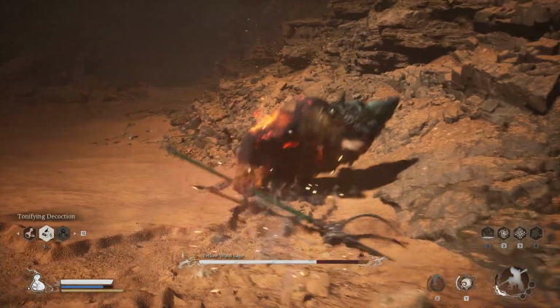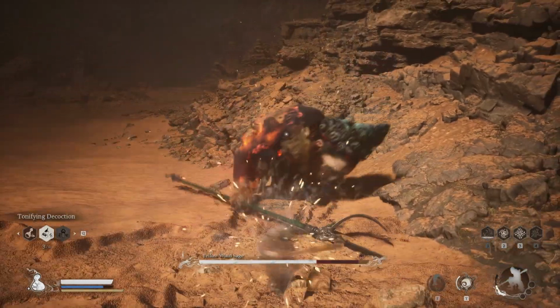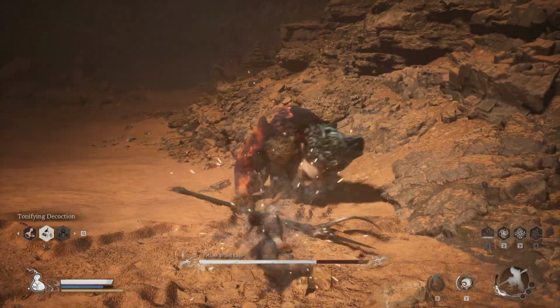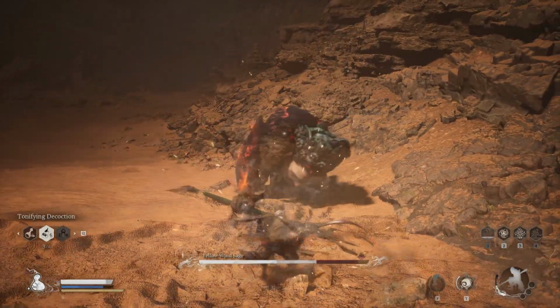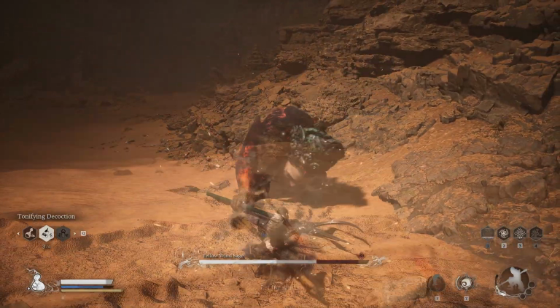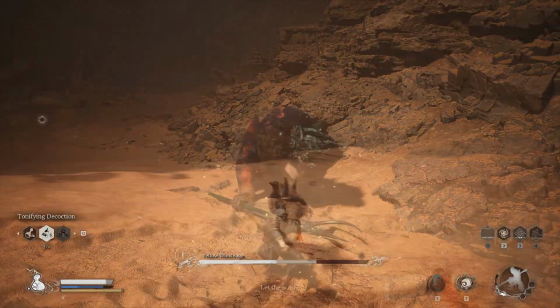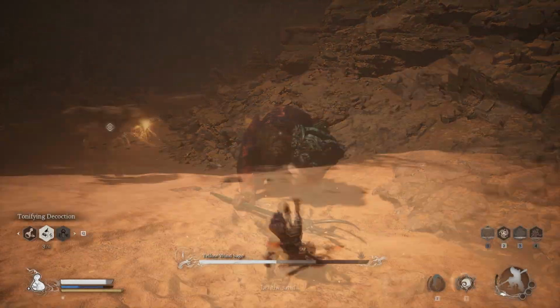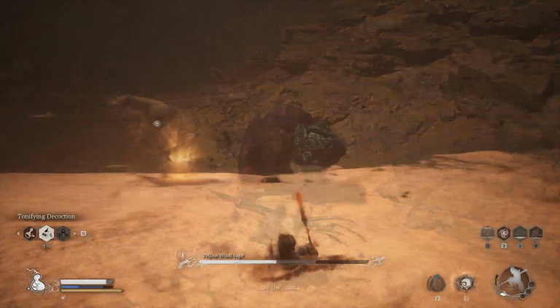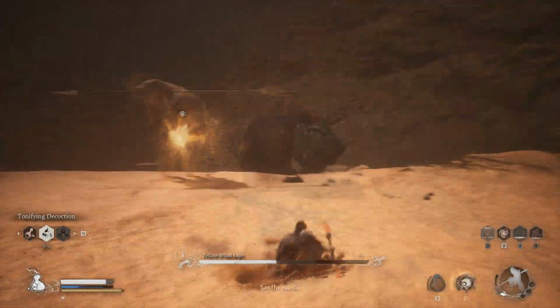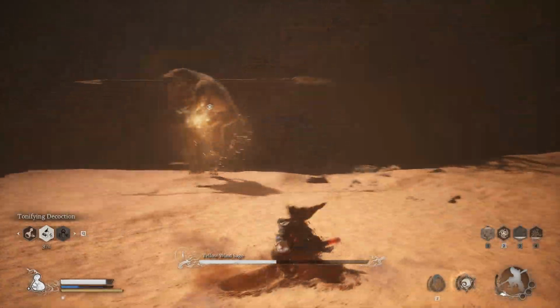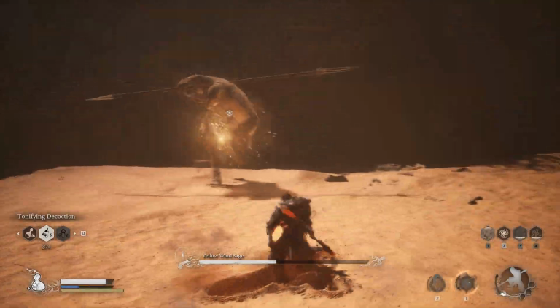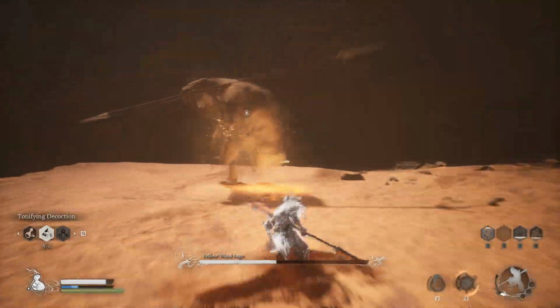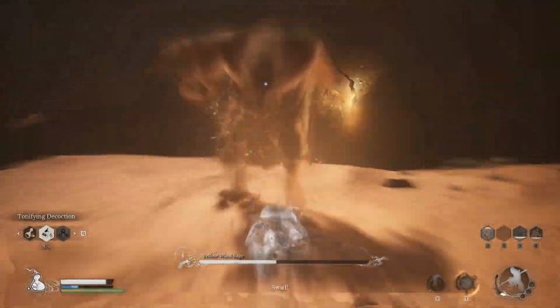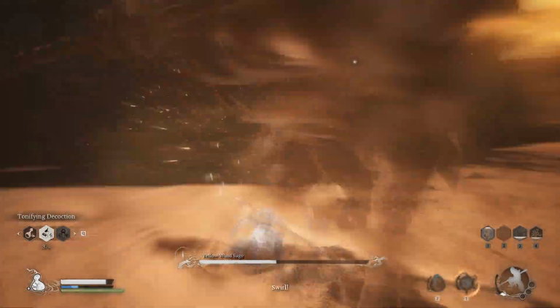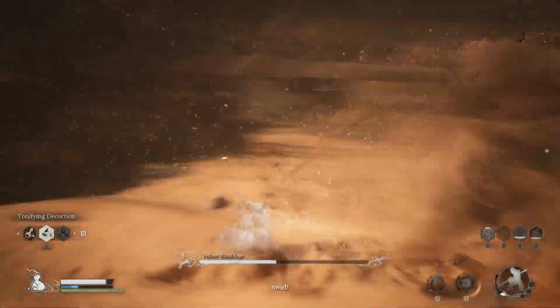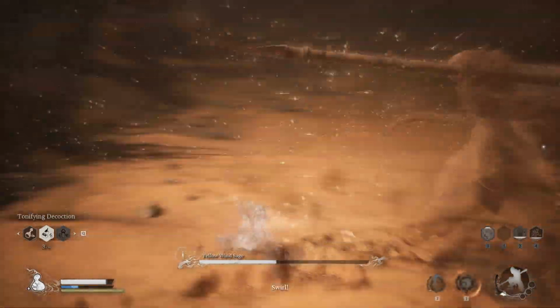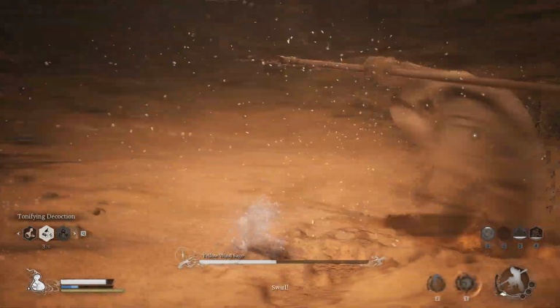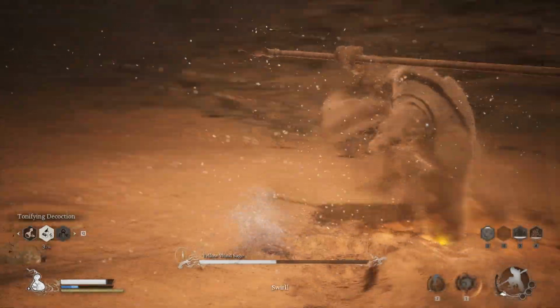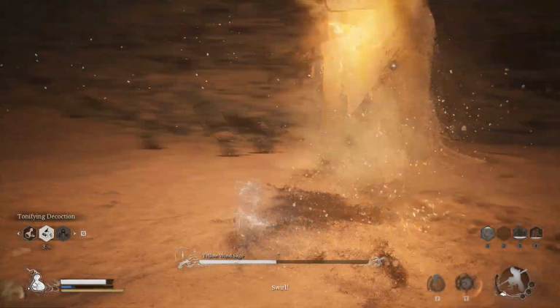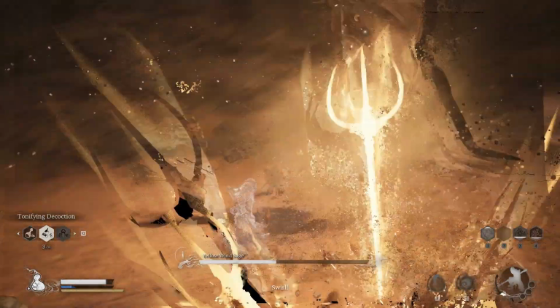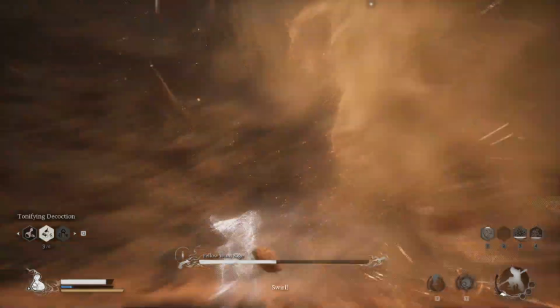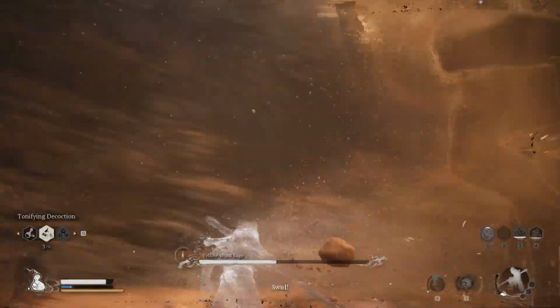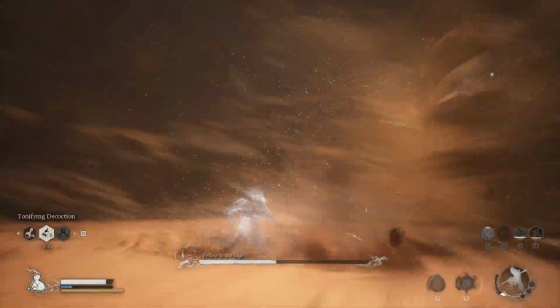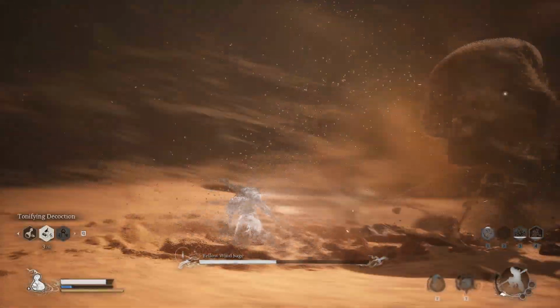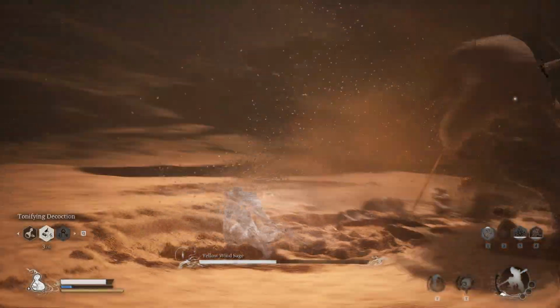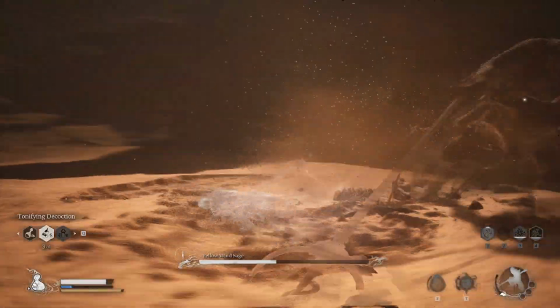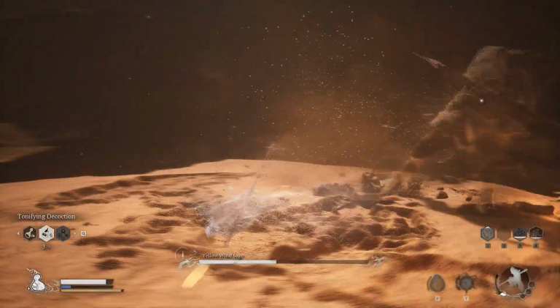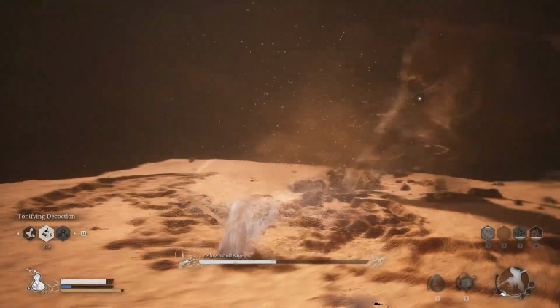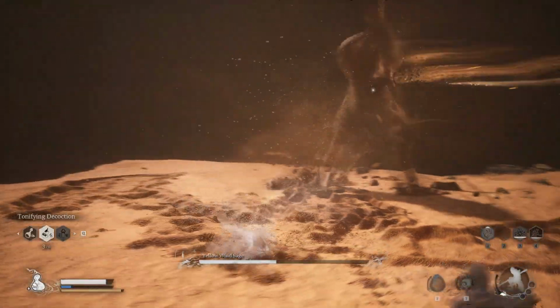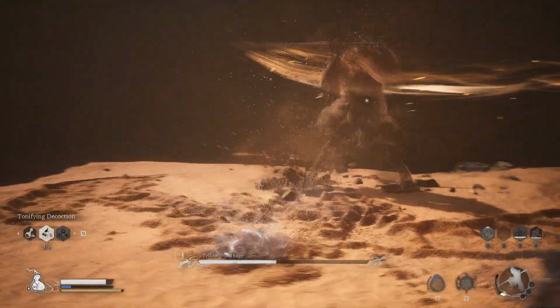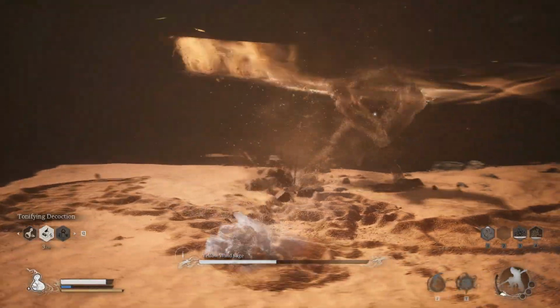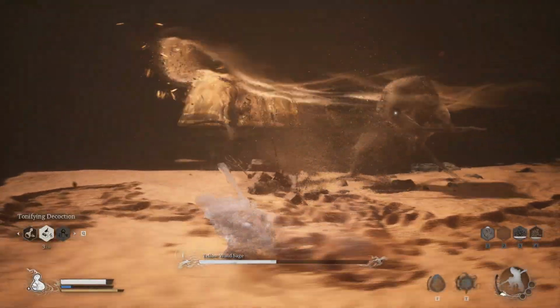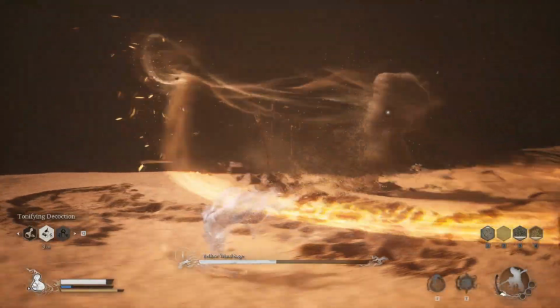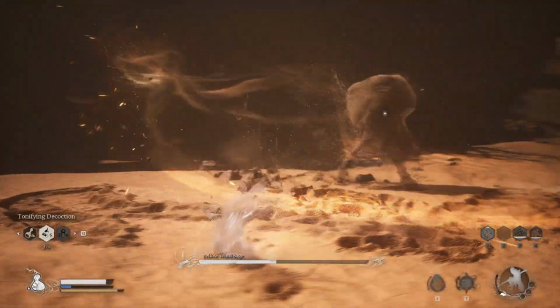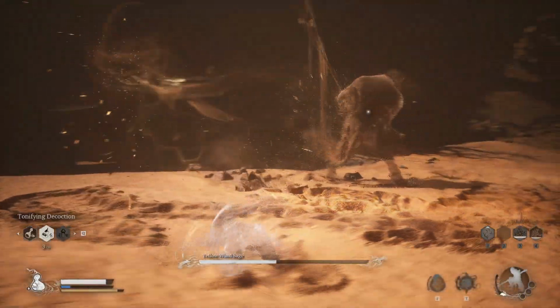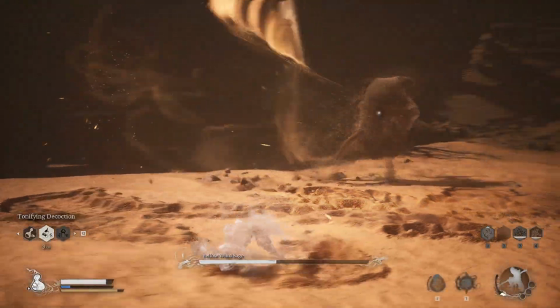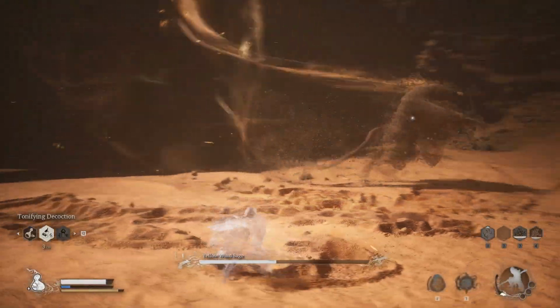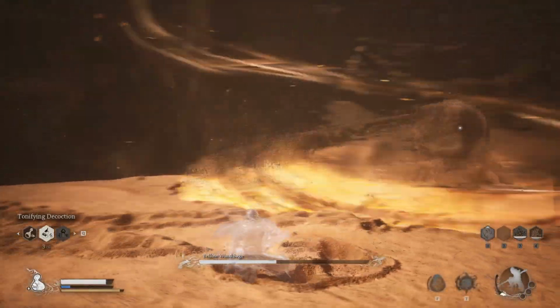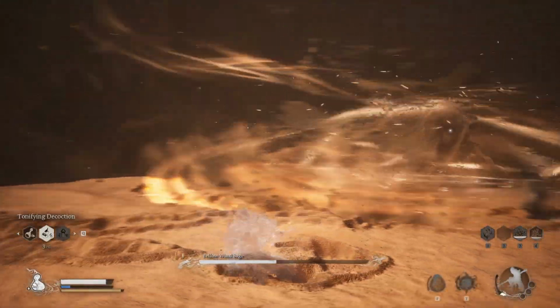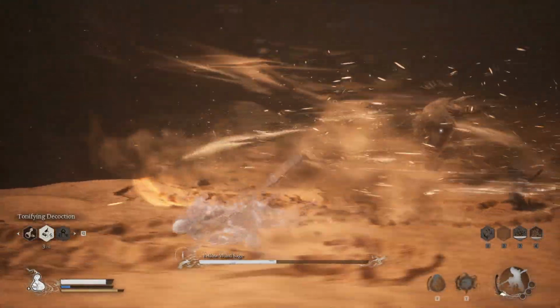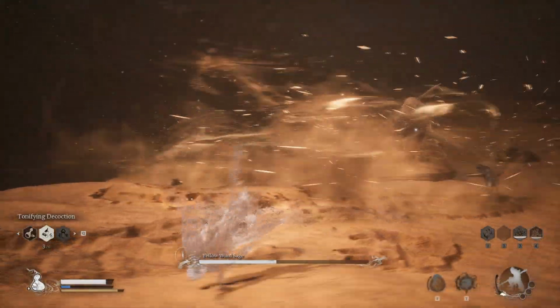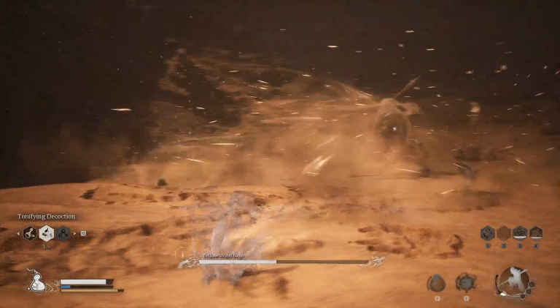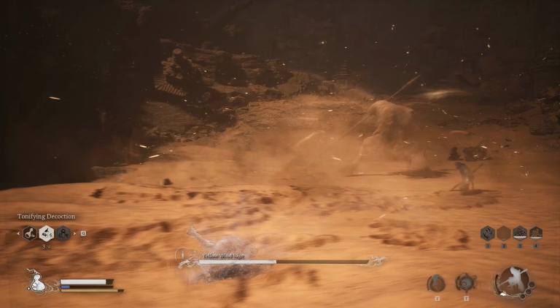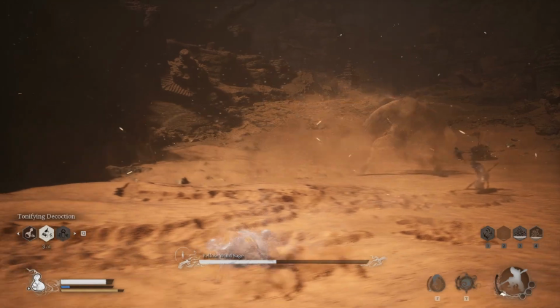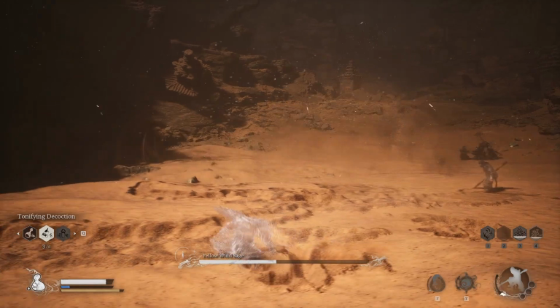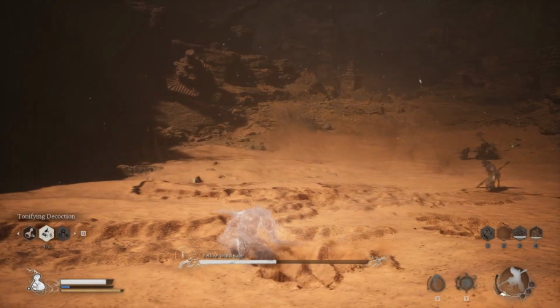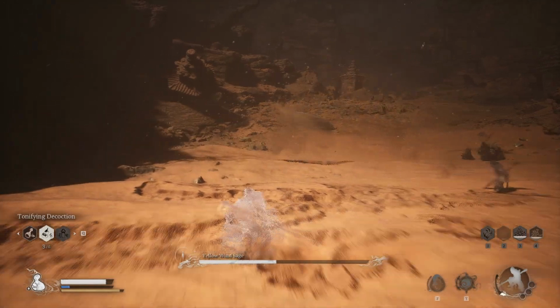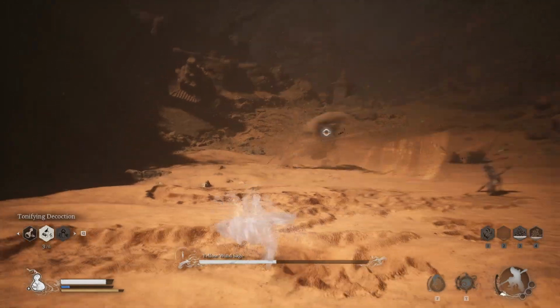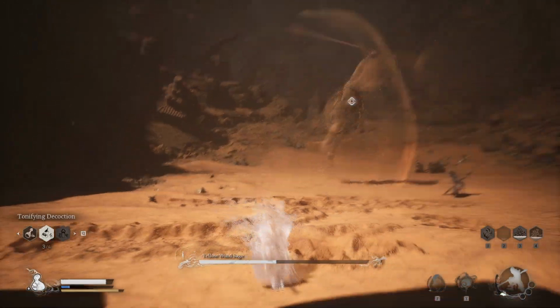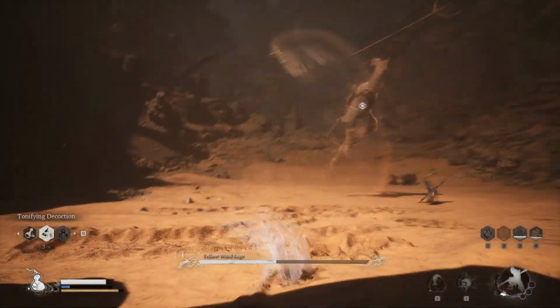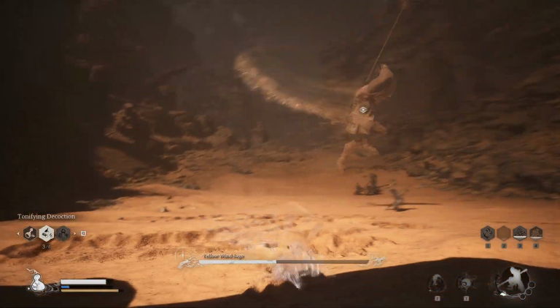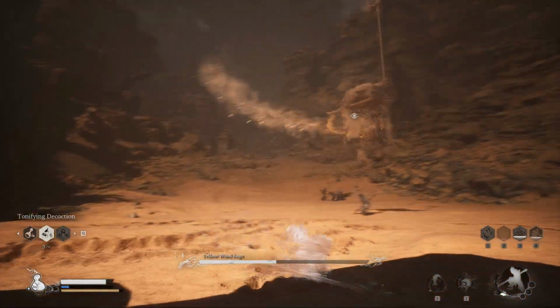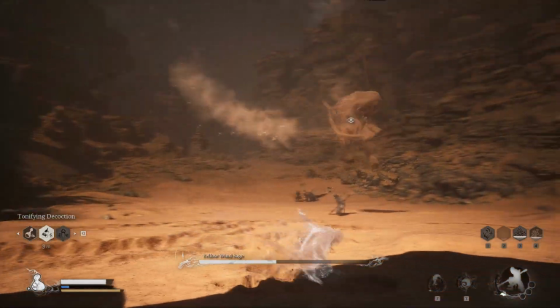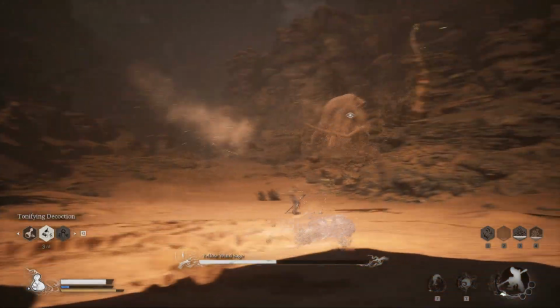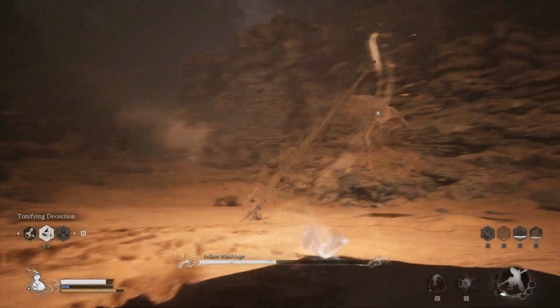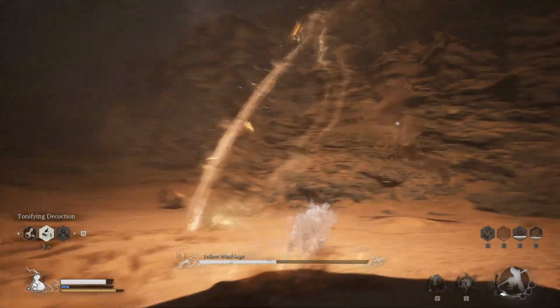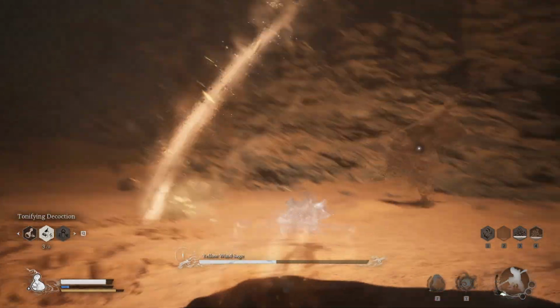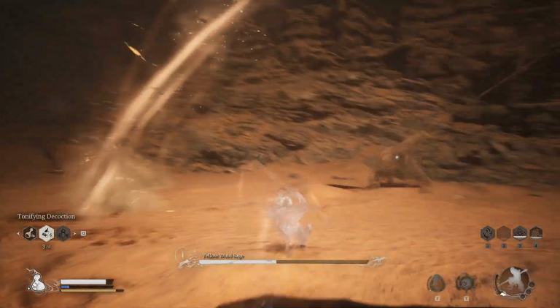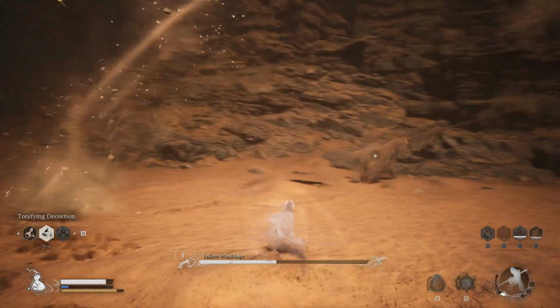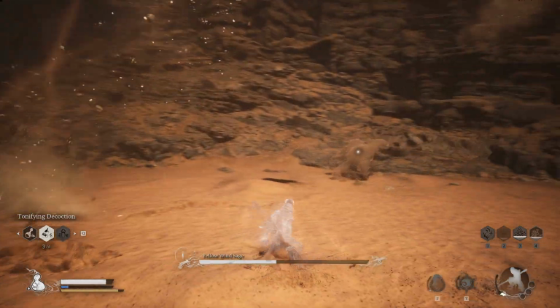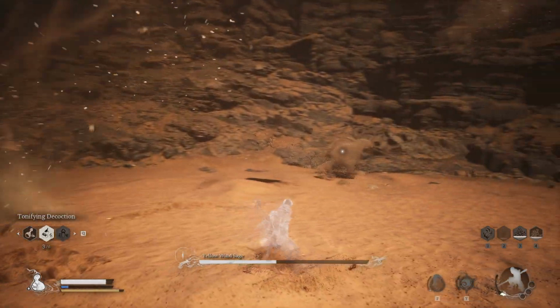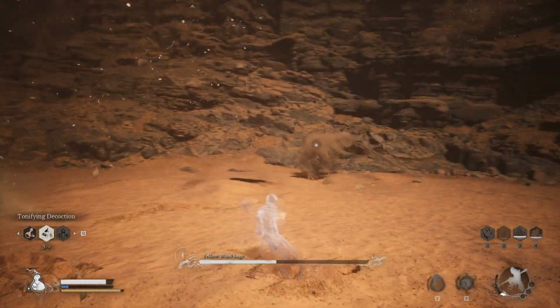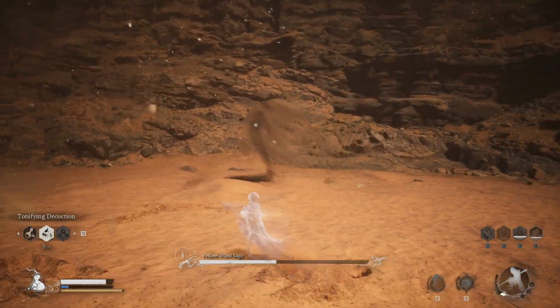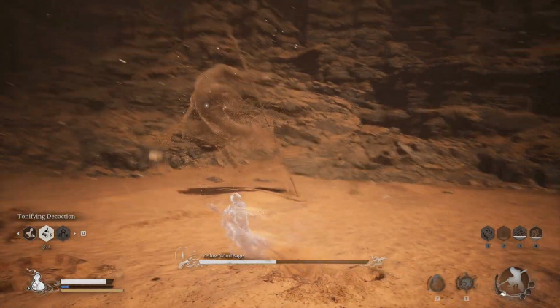Secondly, try to use Cloud Rares when he changes into his wind form, because he will then focus on your decoy and you will be safe for the most part.